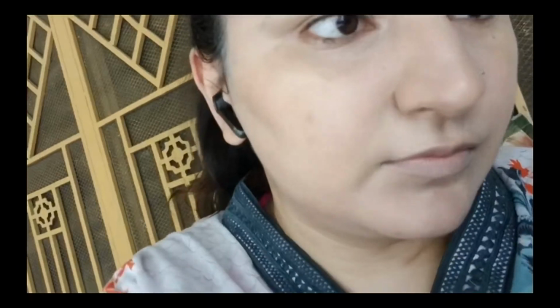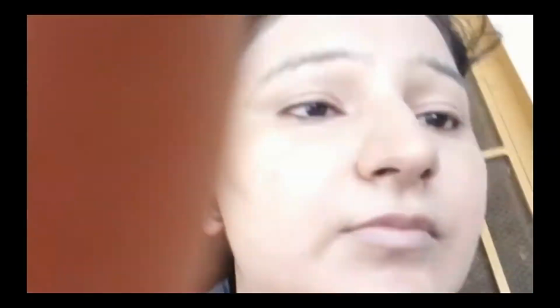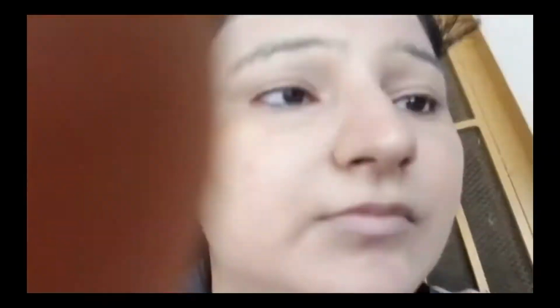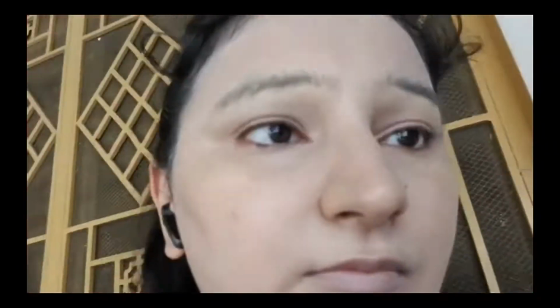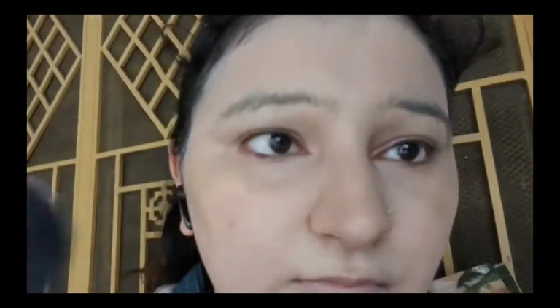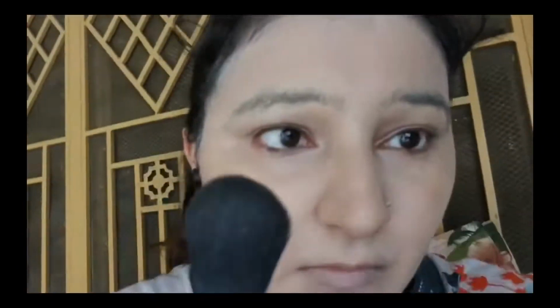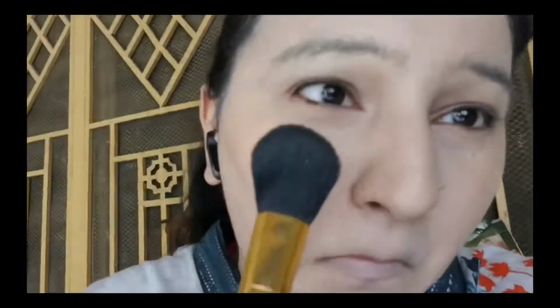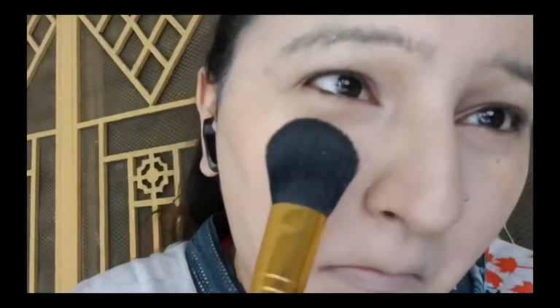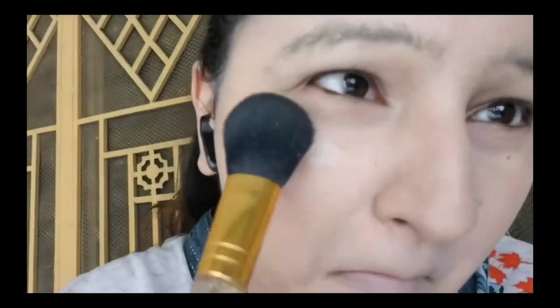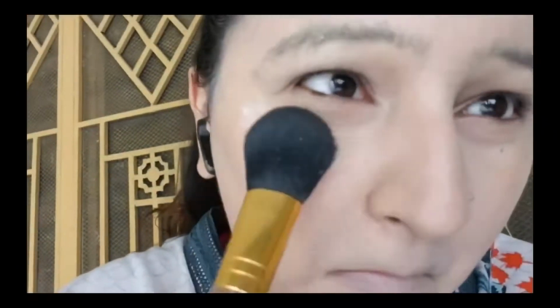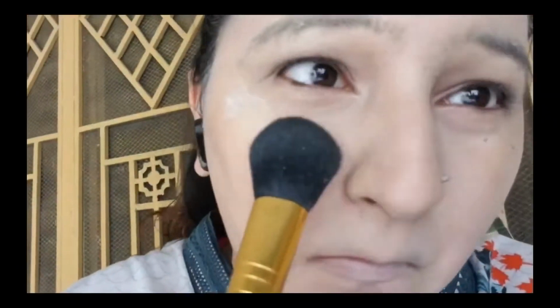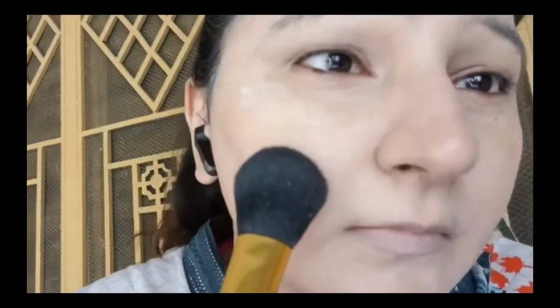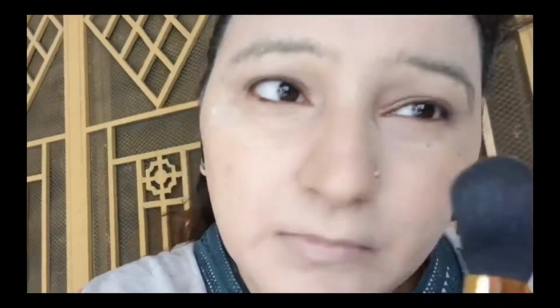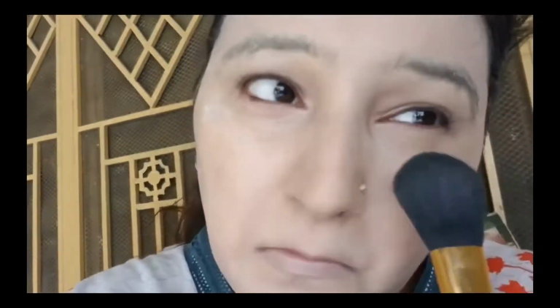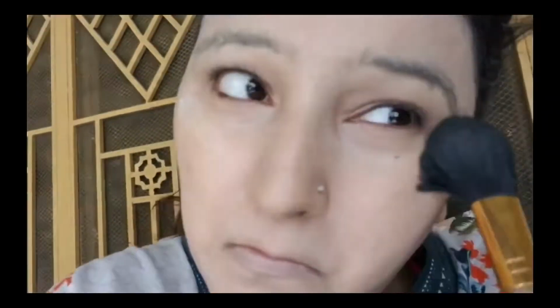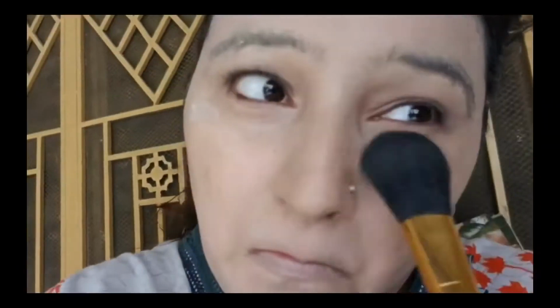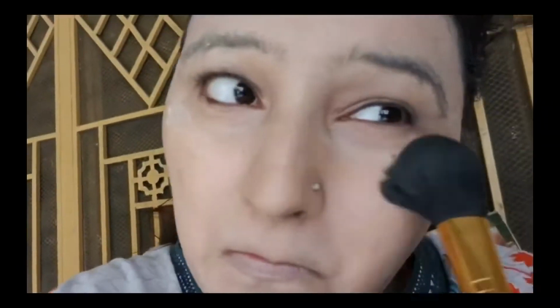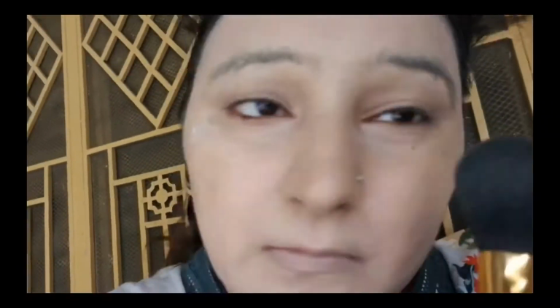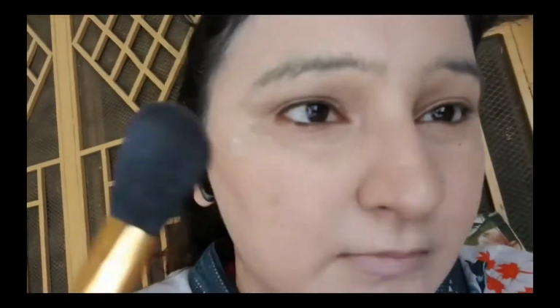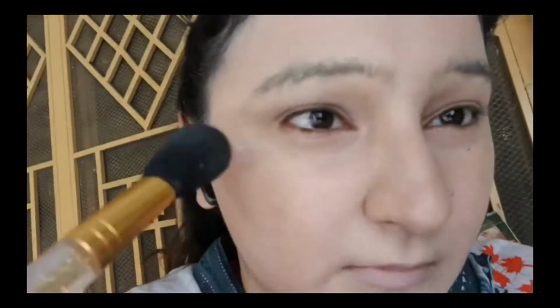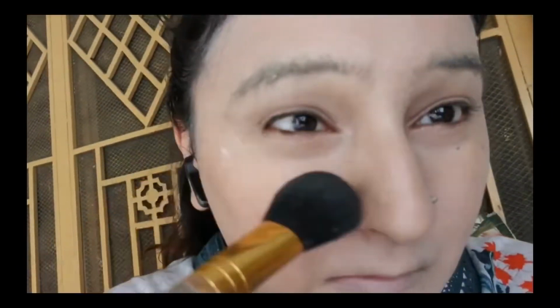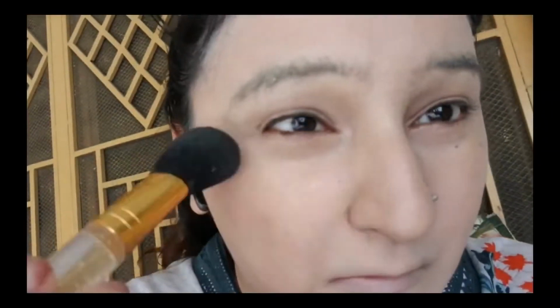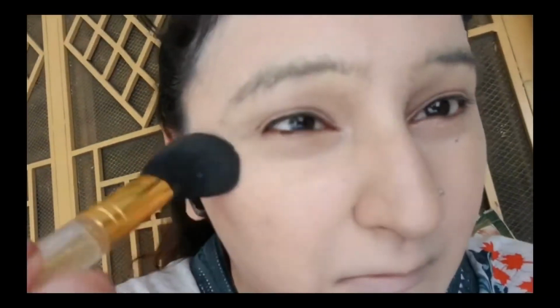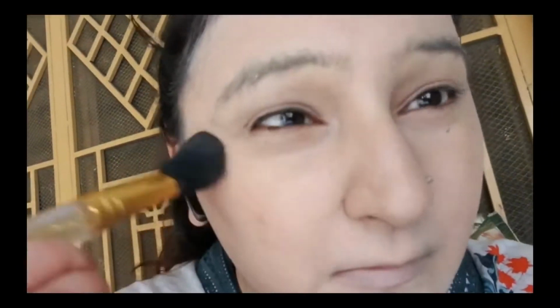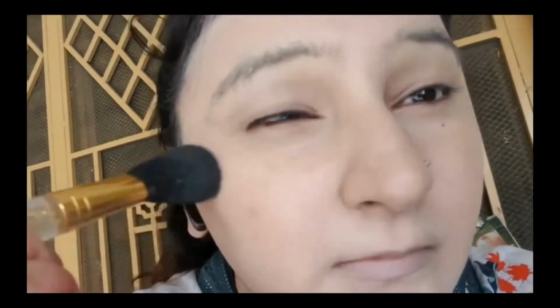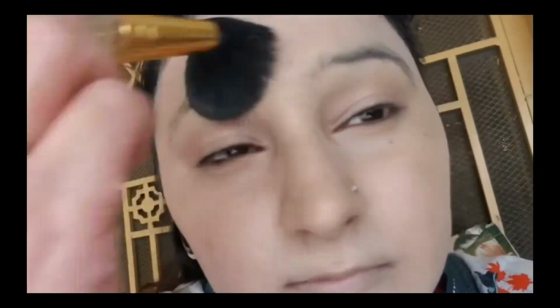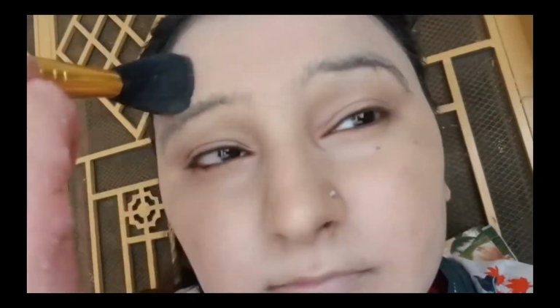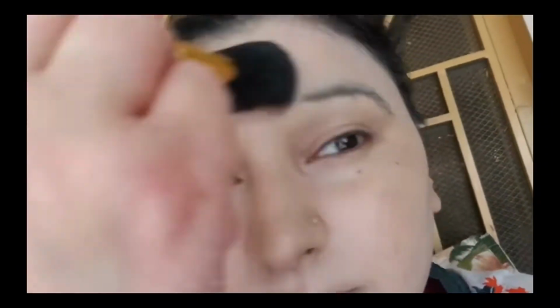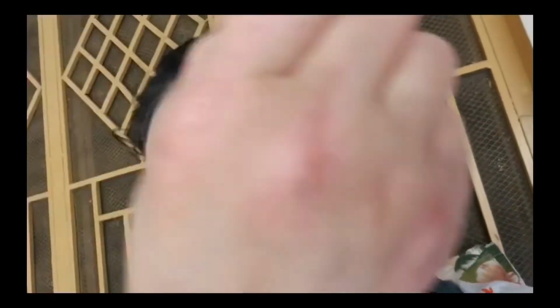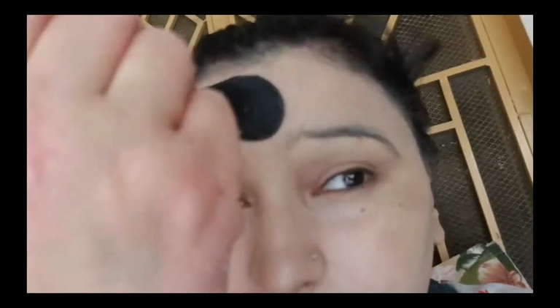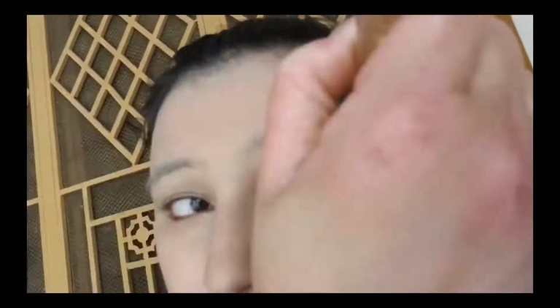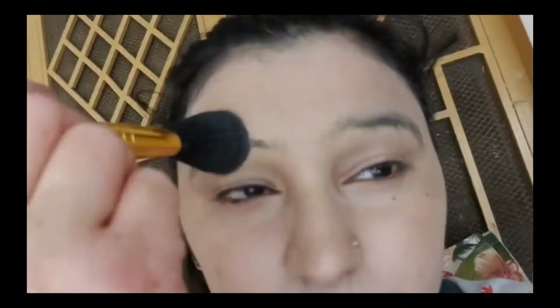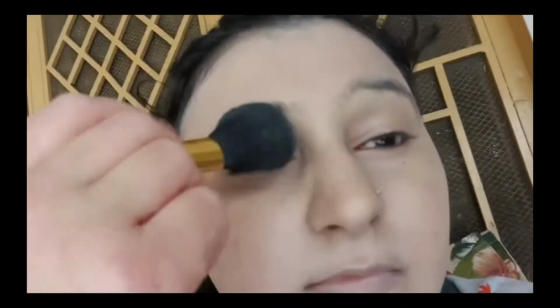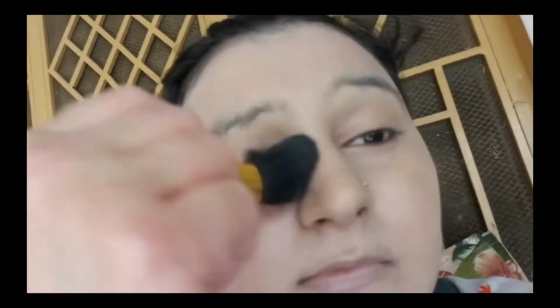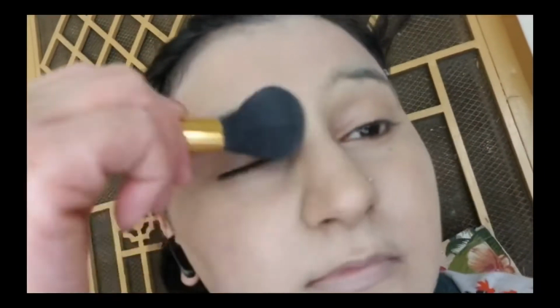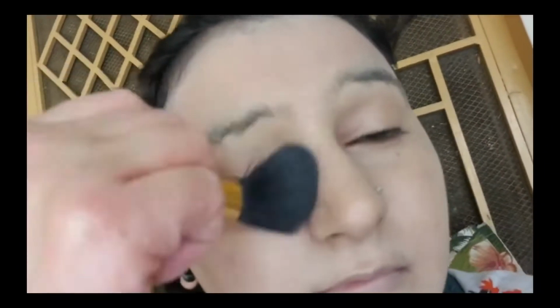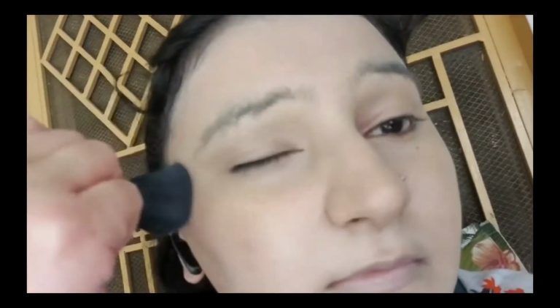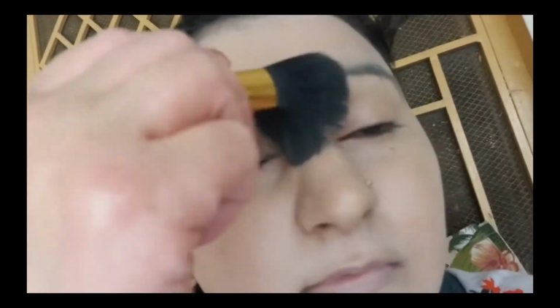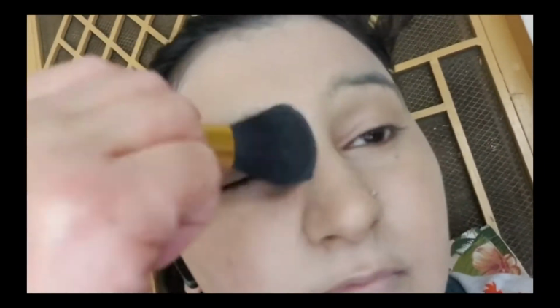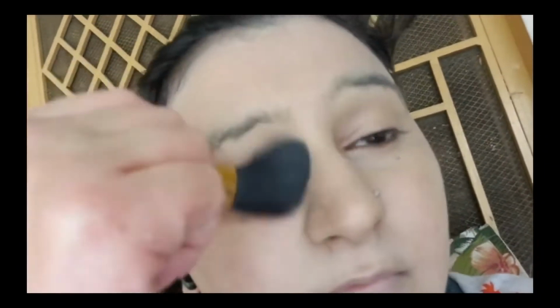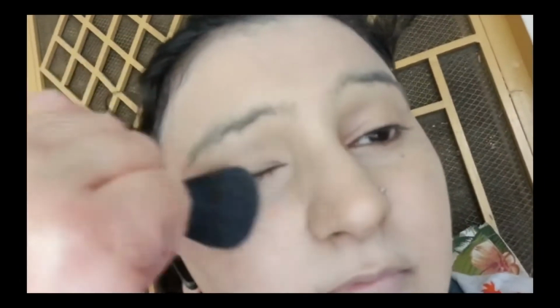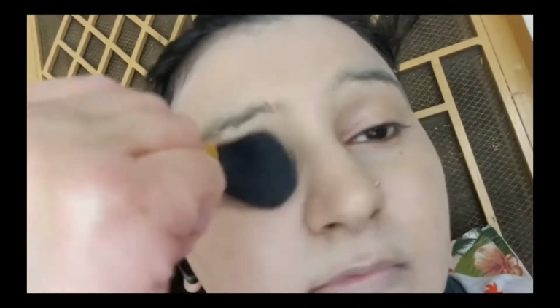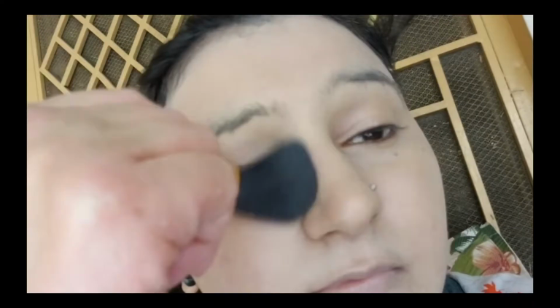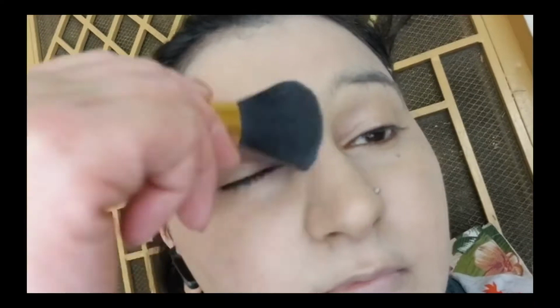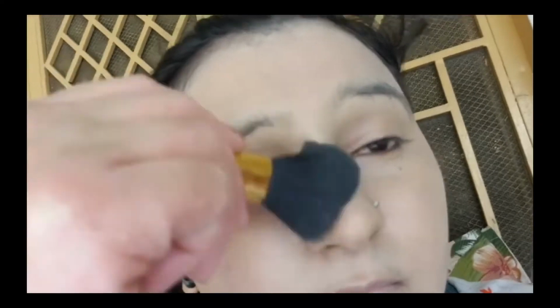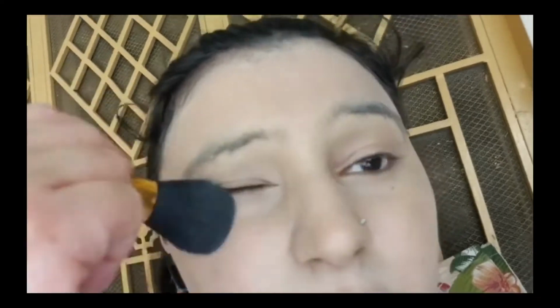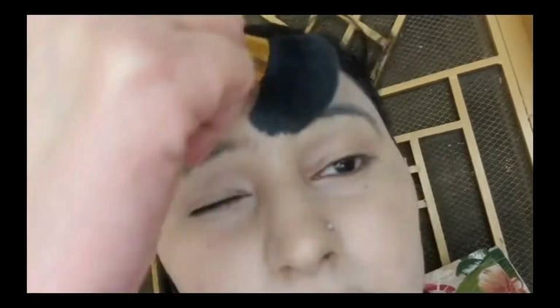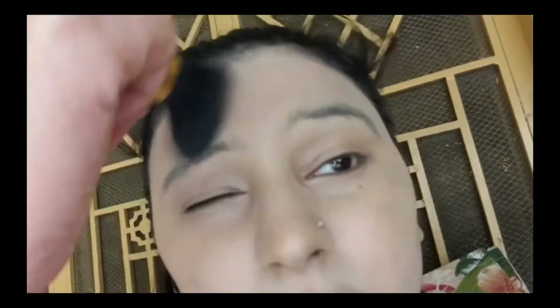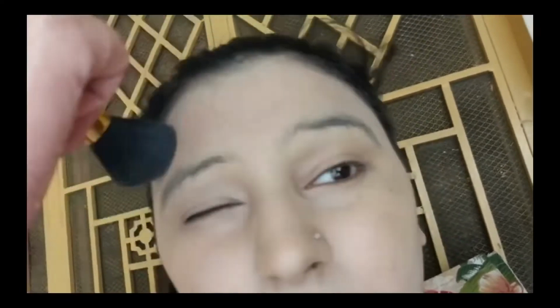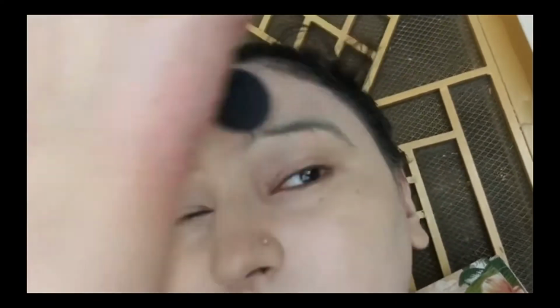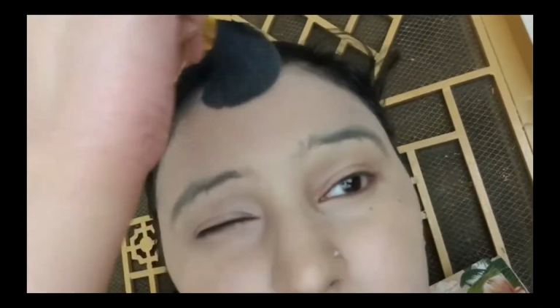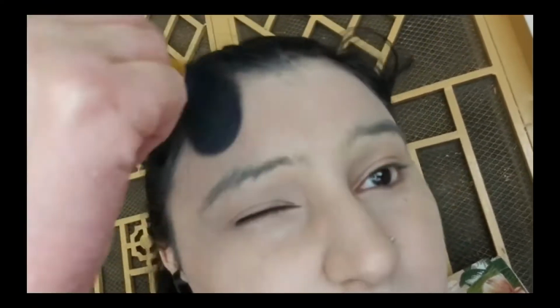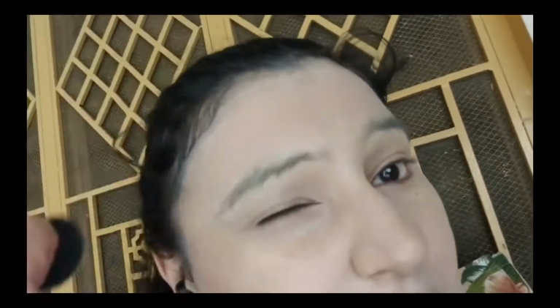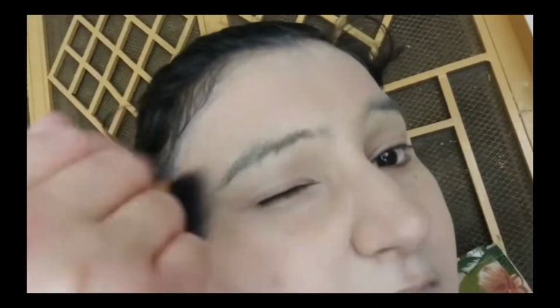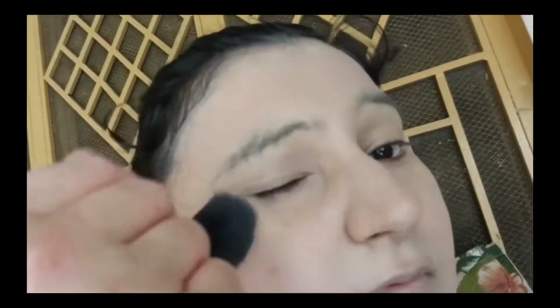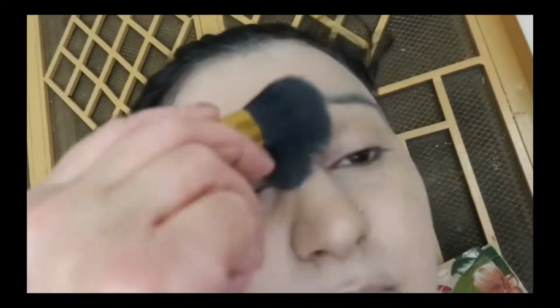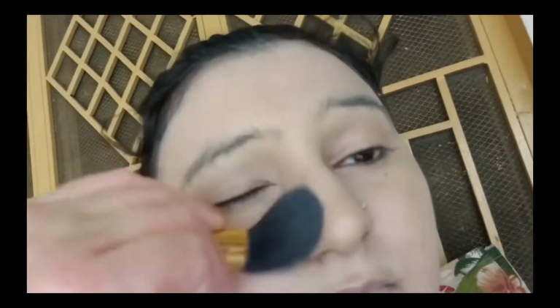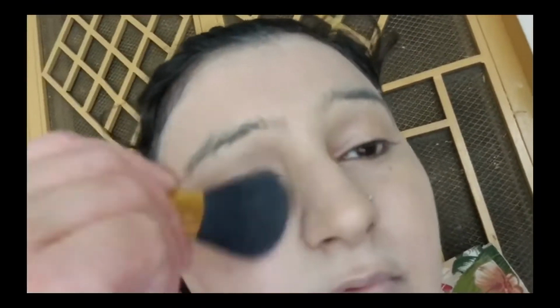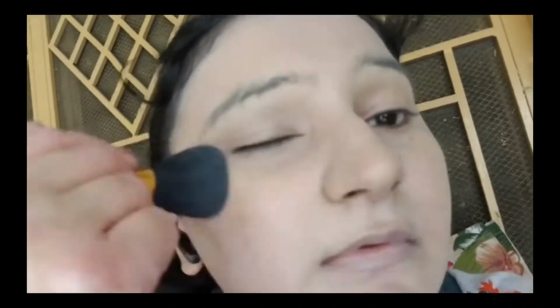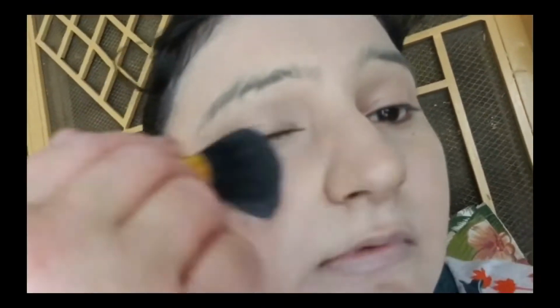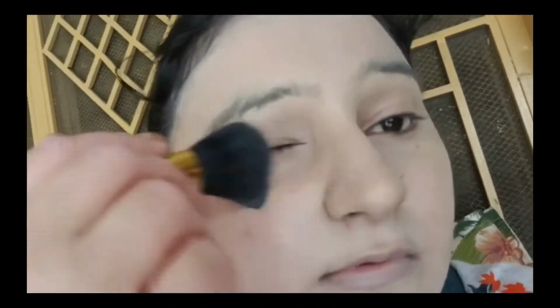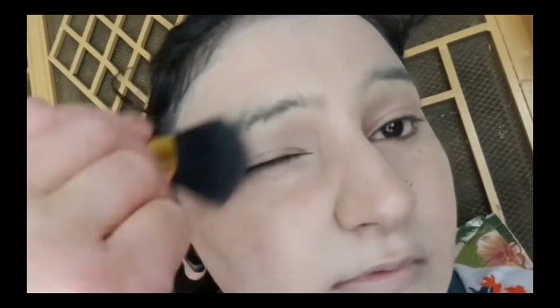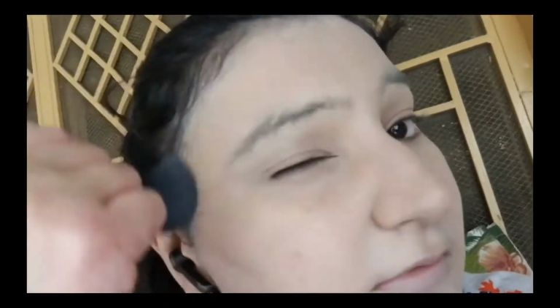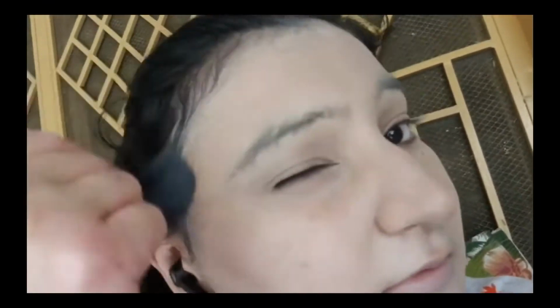I also love using Laura Mercier's cotton powder, but because I'm traveling I took the travel size of the Kat Von D.